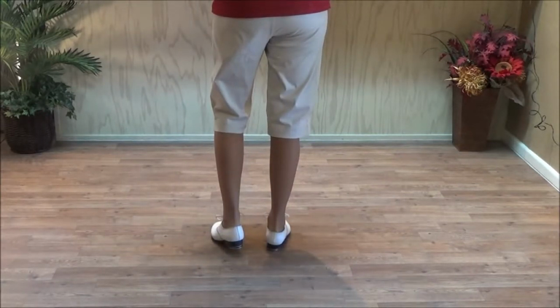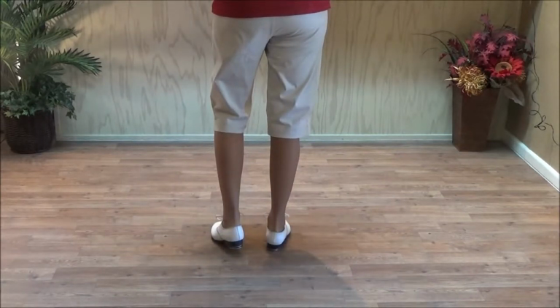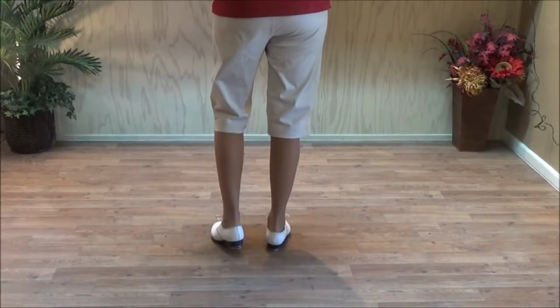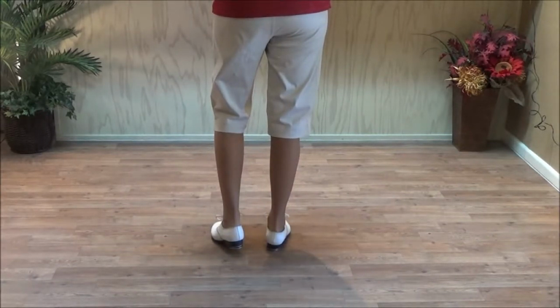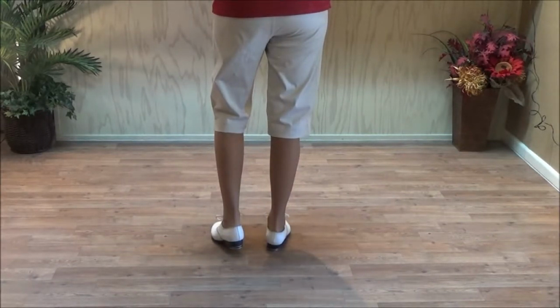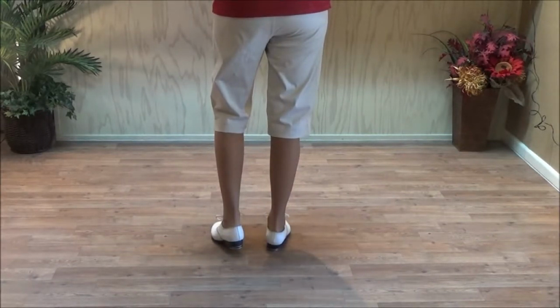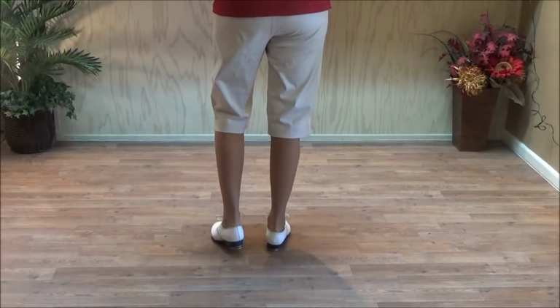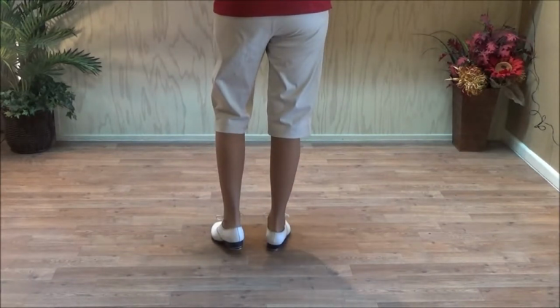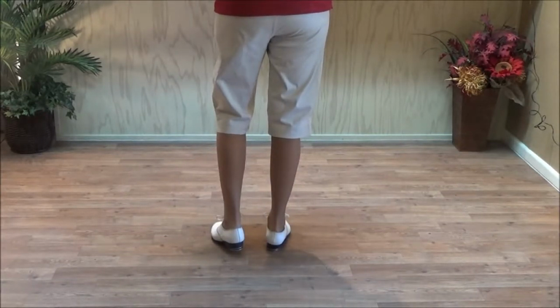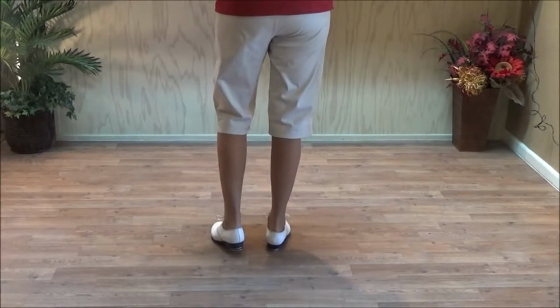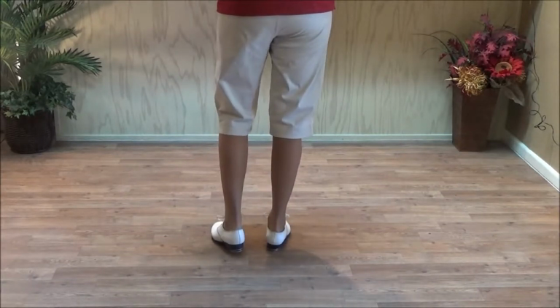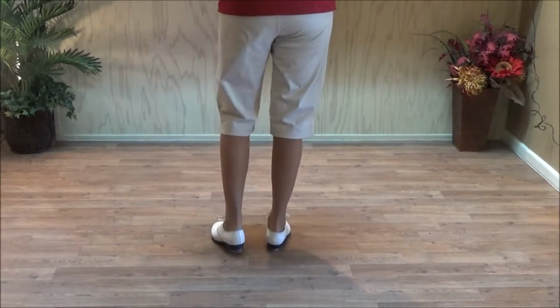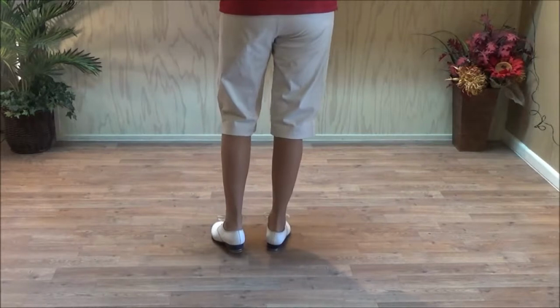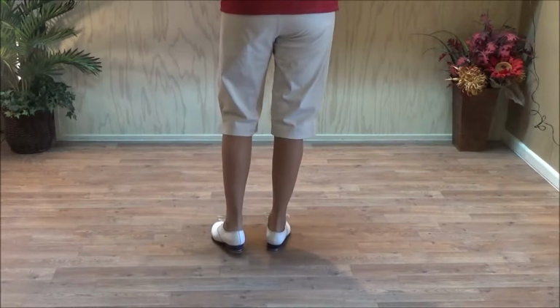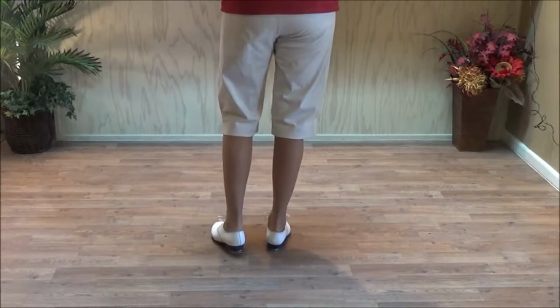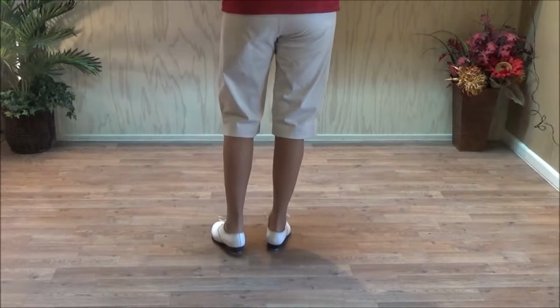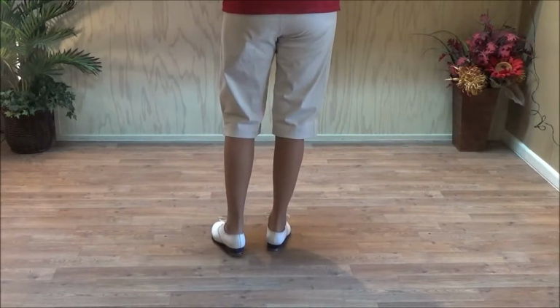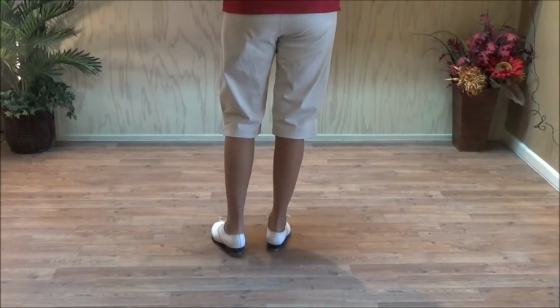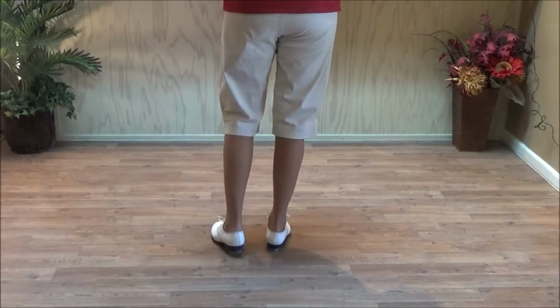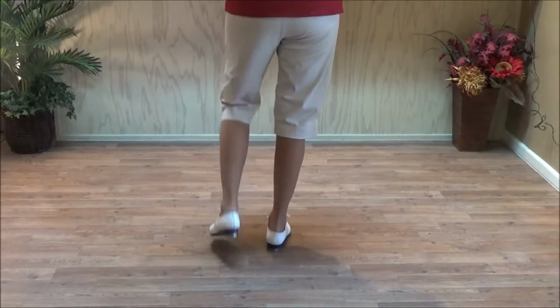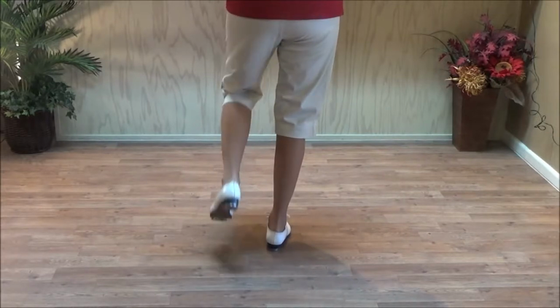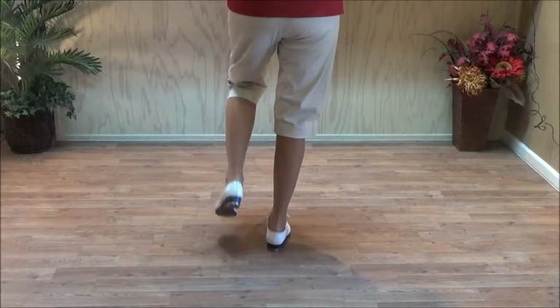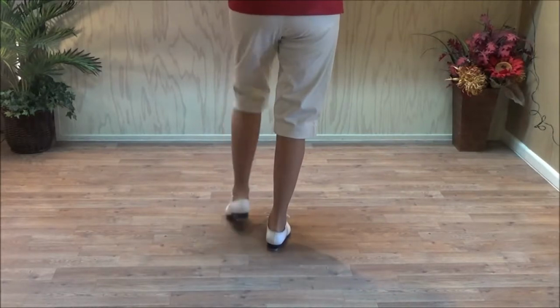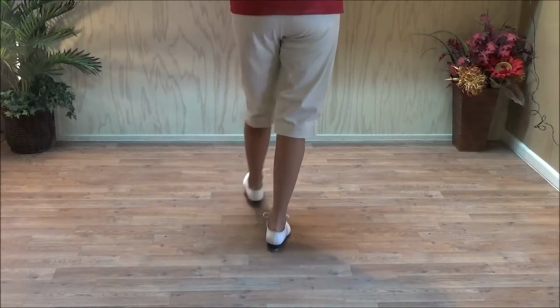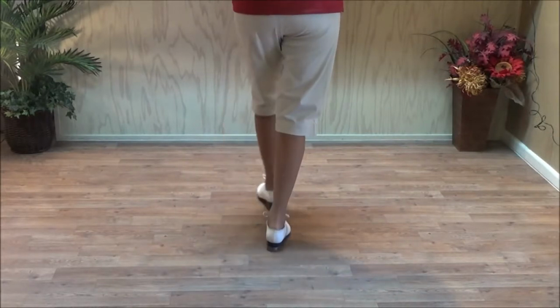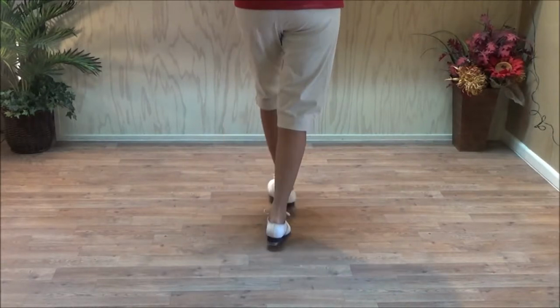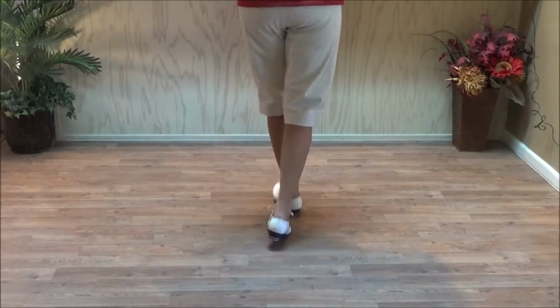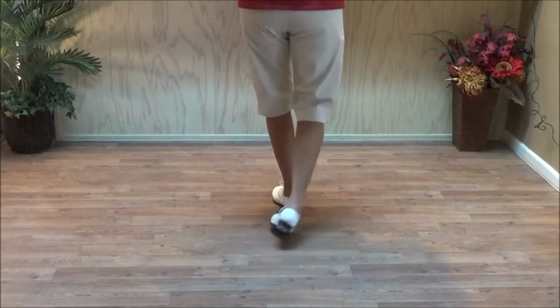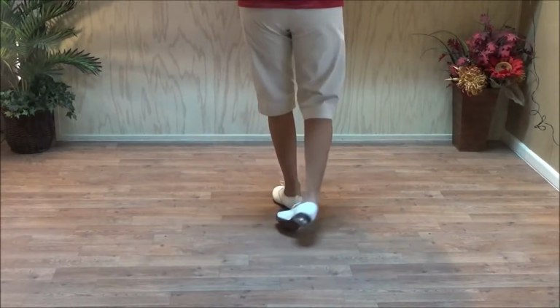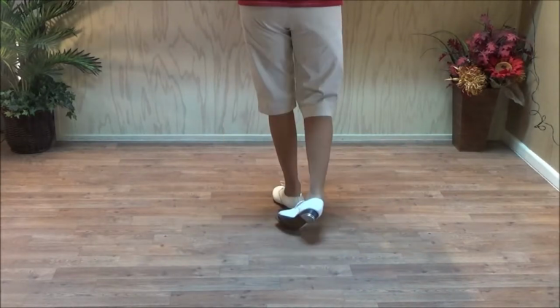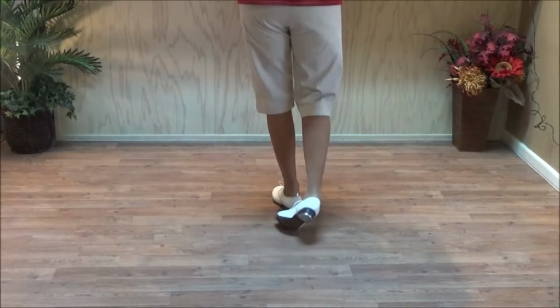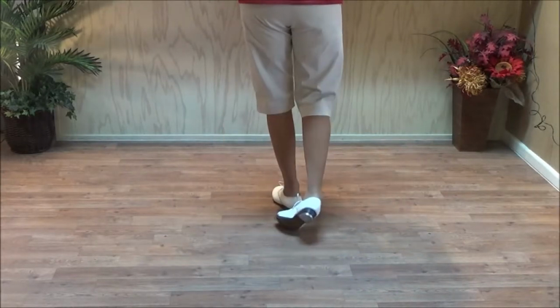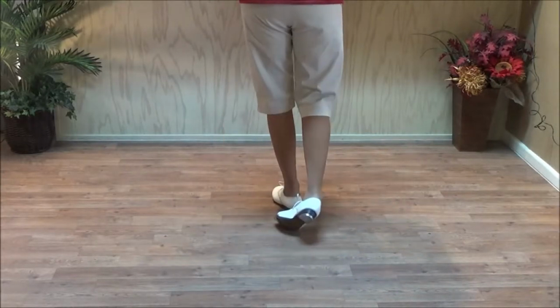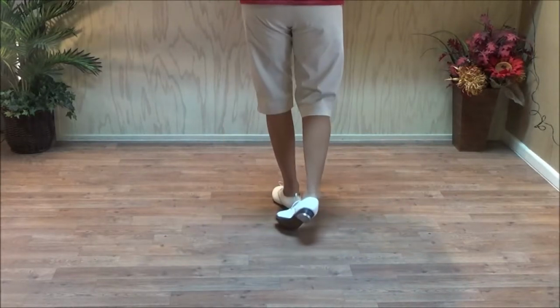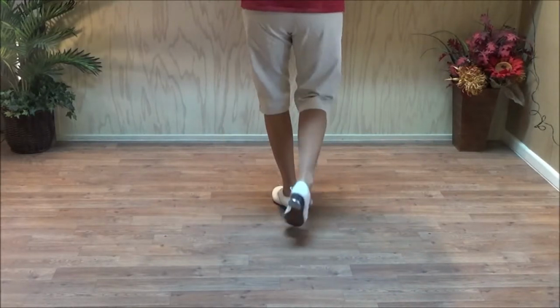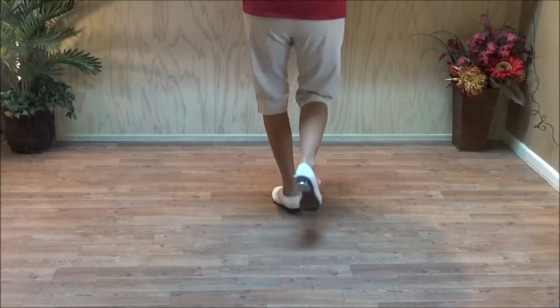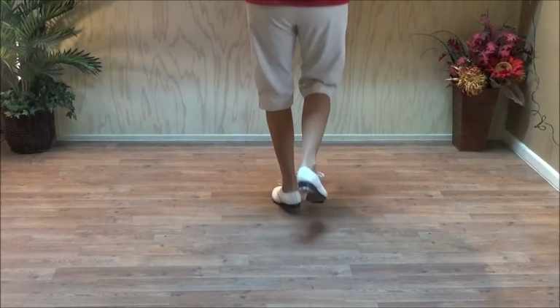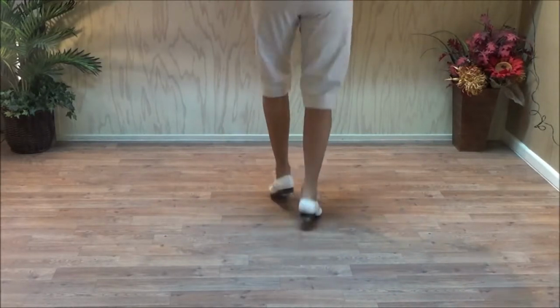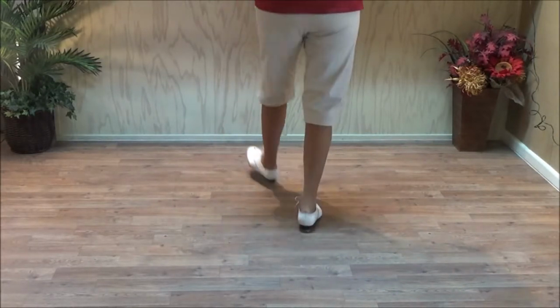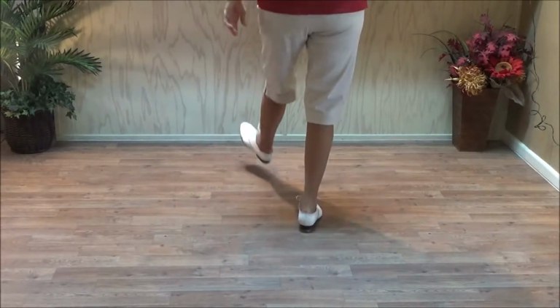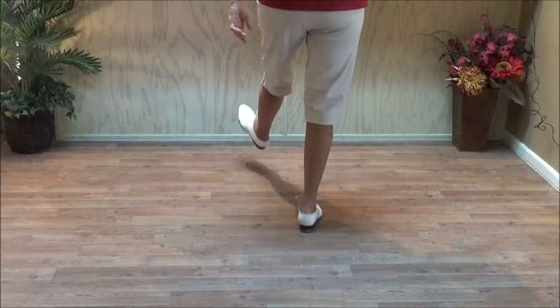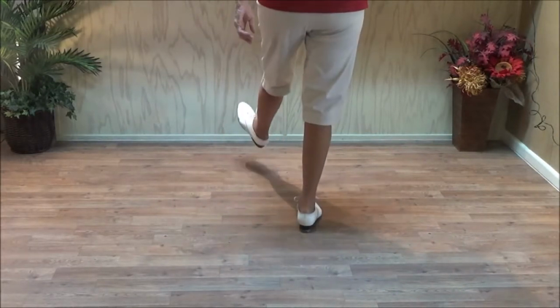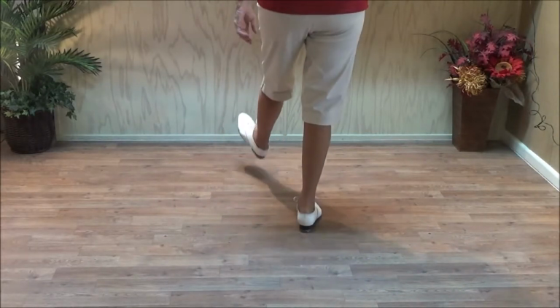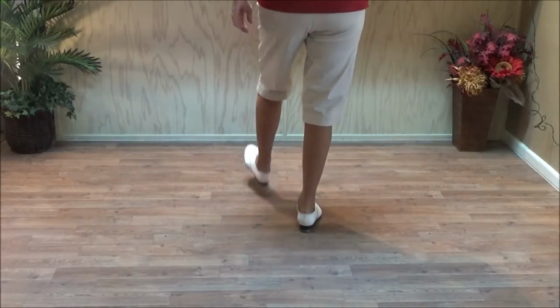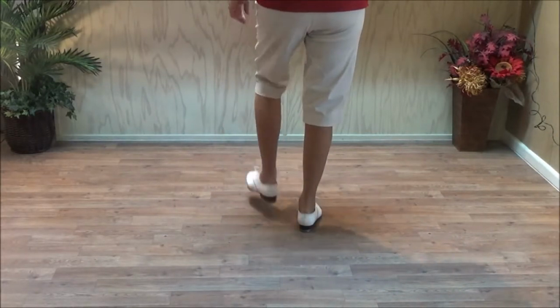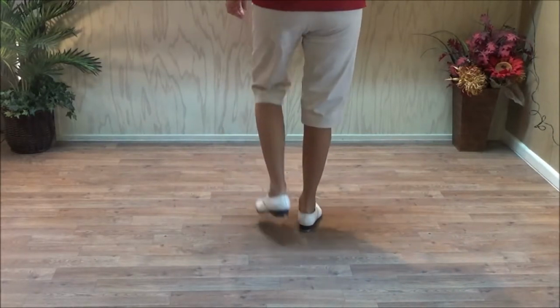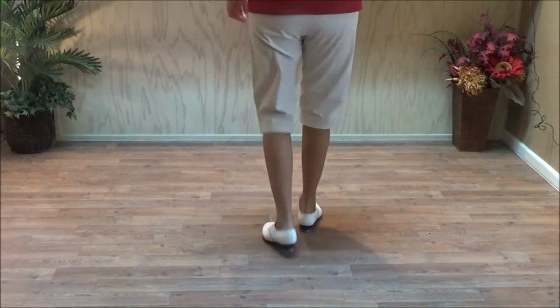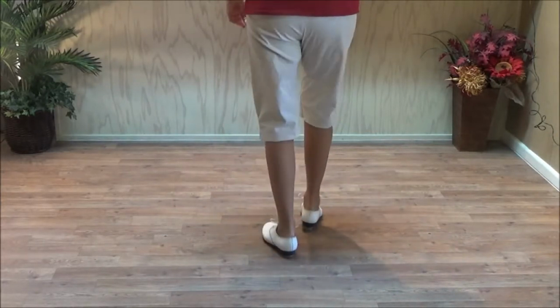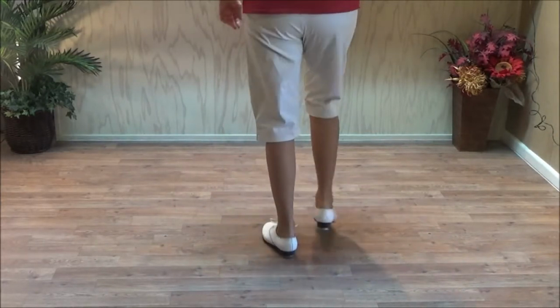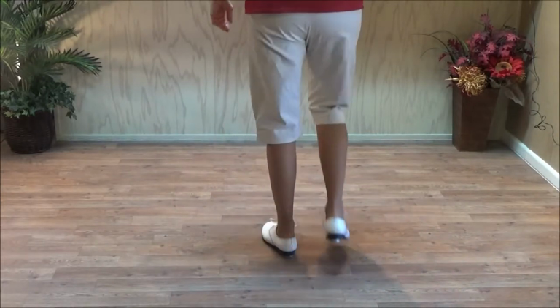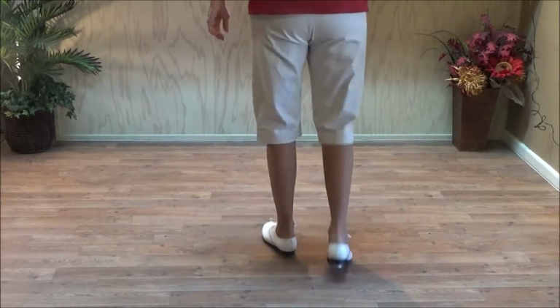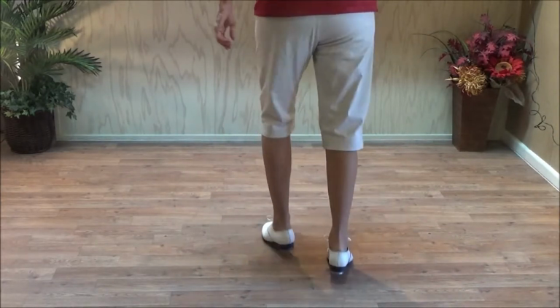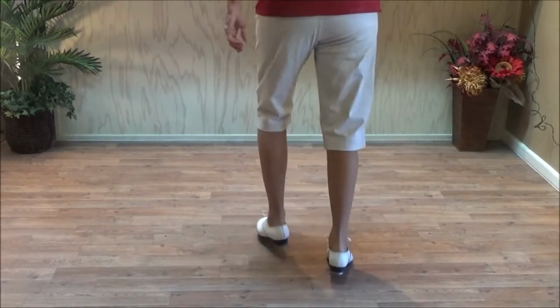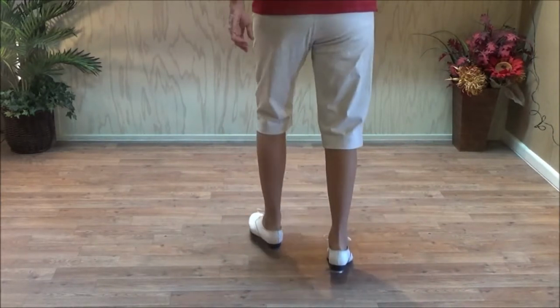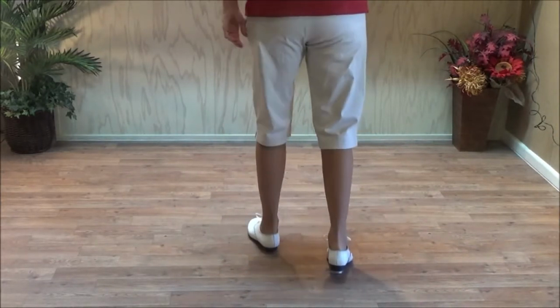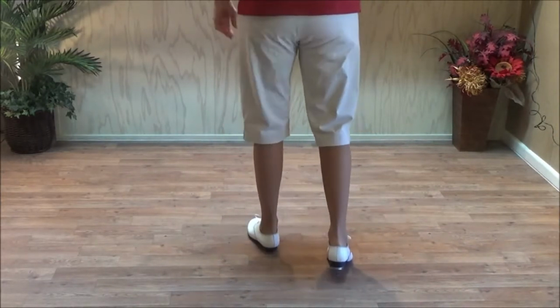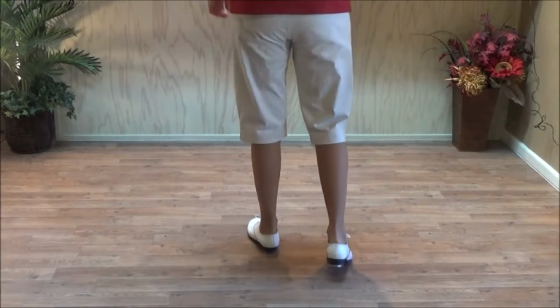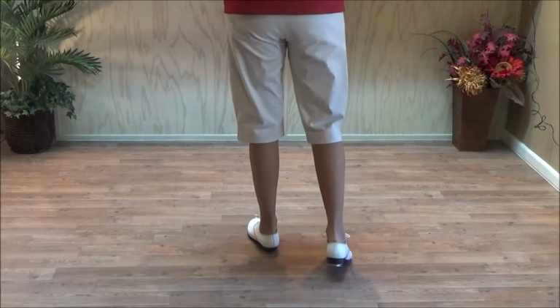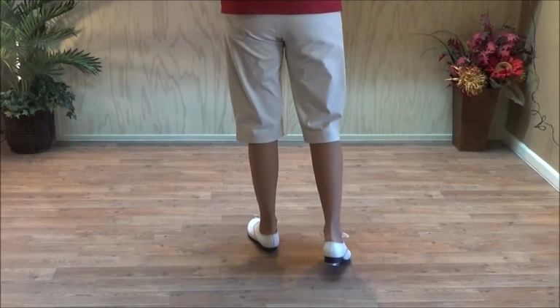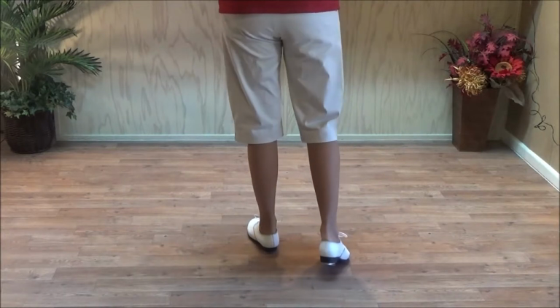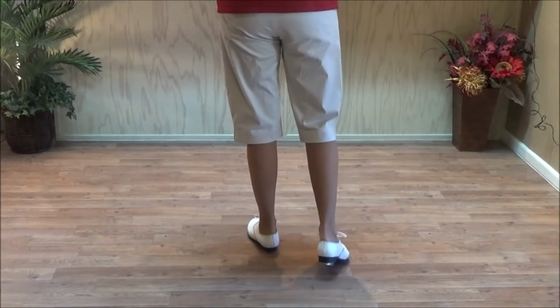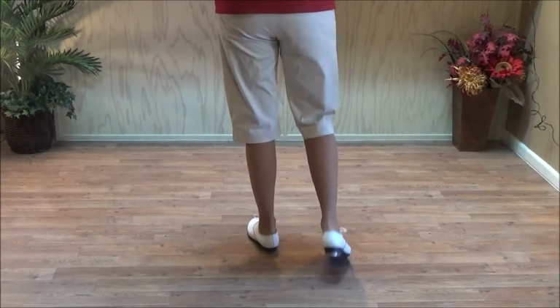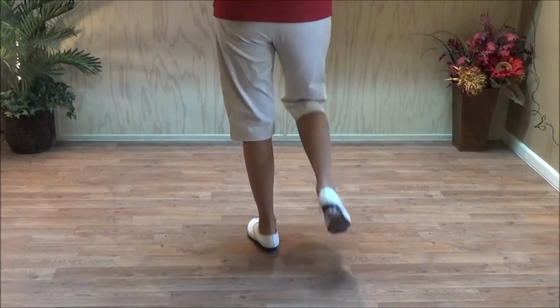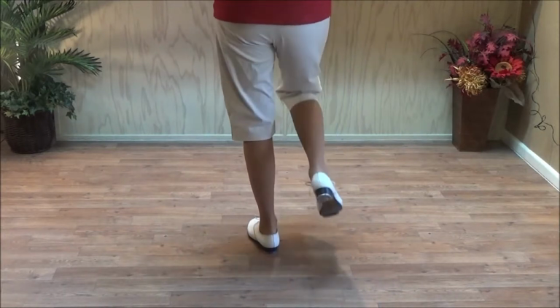So this step is double step across with the break. Double break, kick. One, two, three. Do a triple.